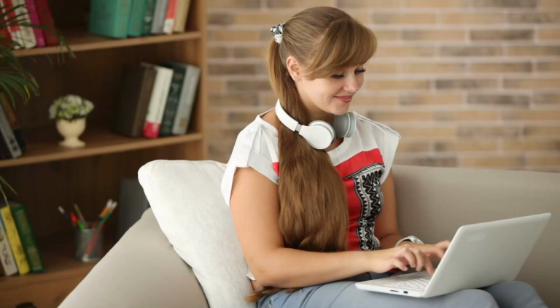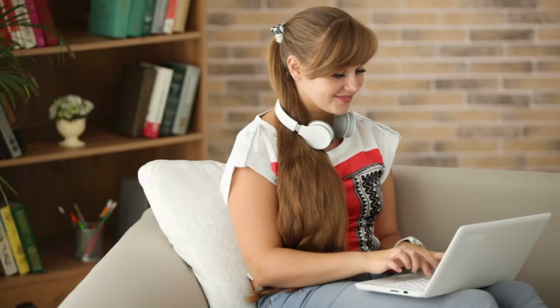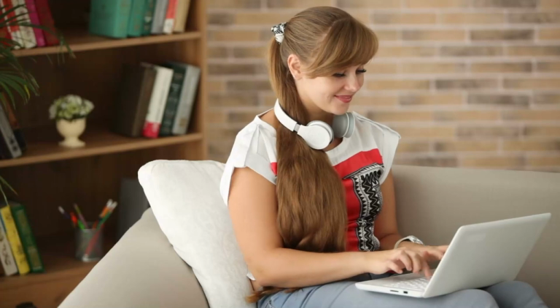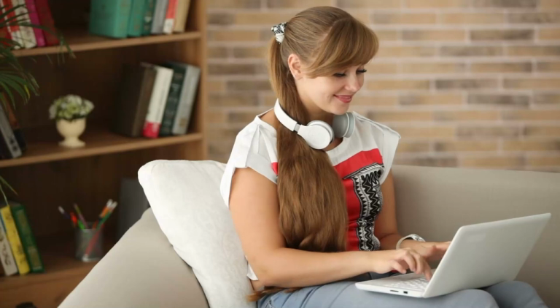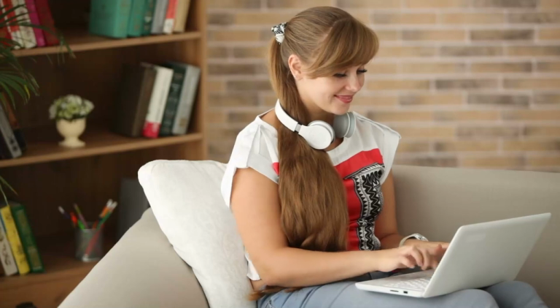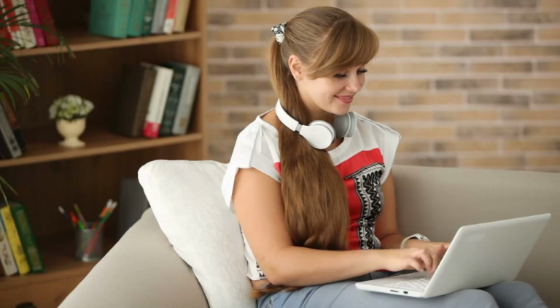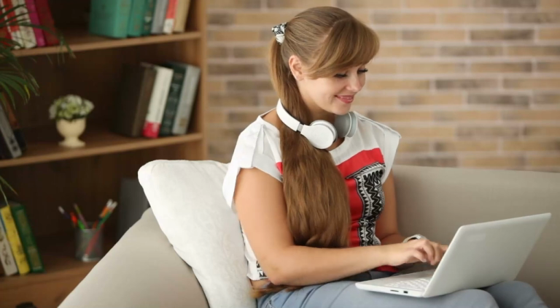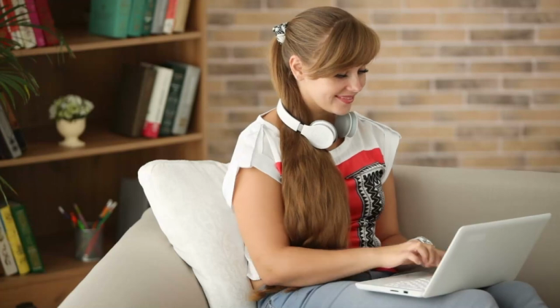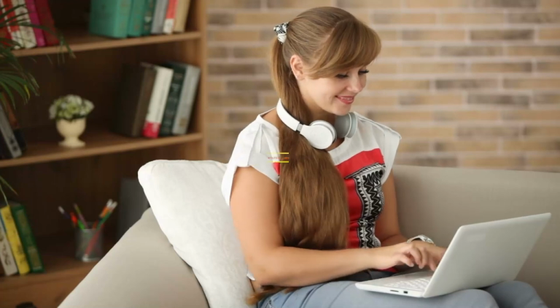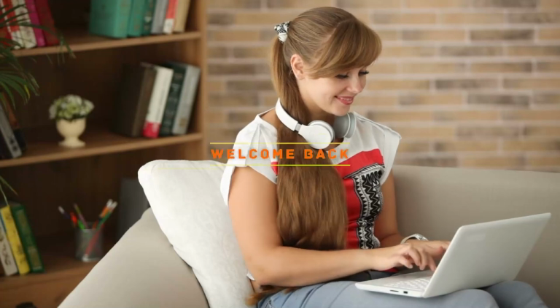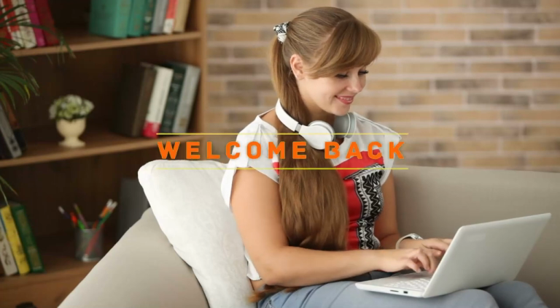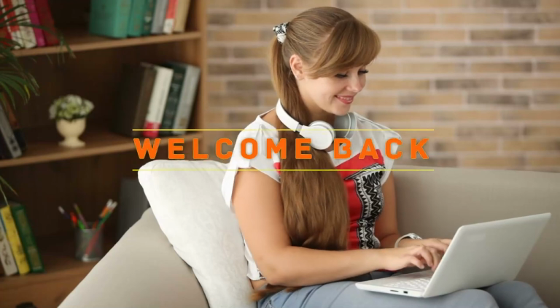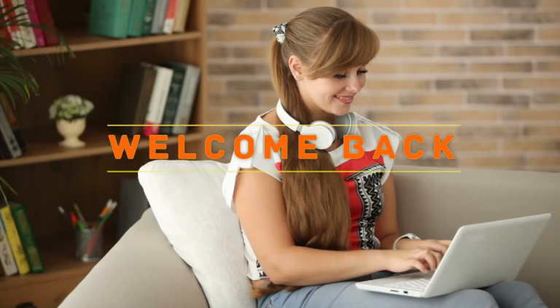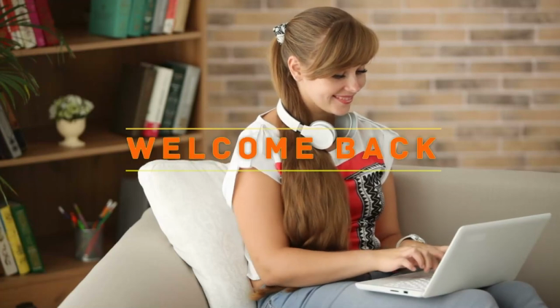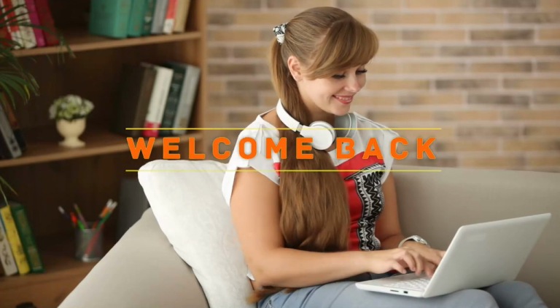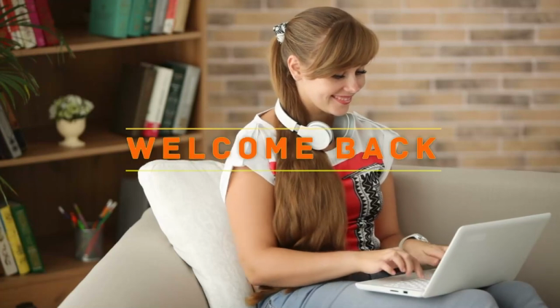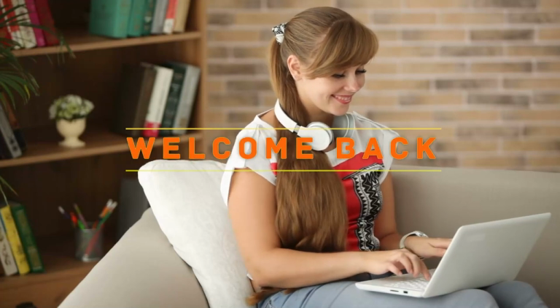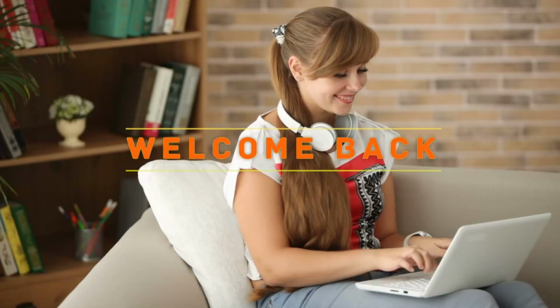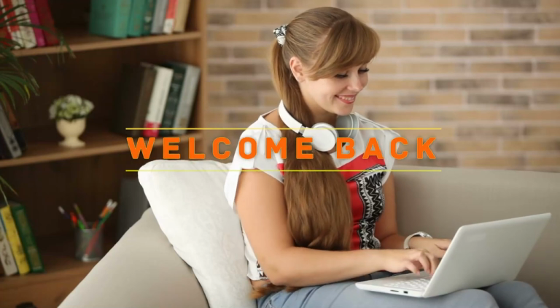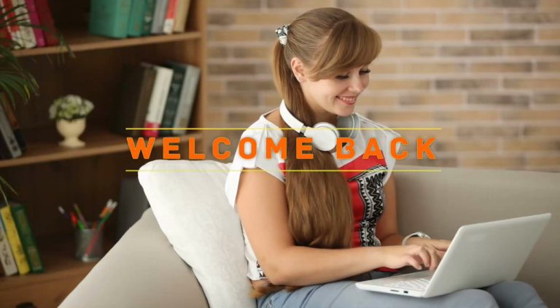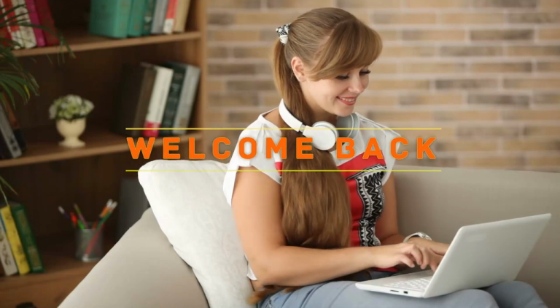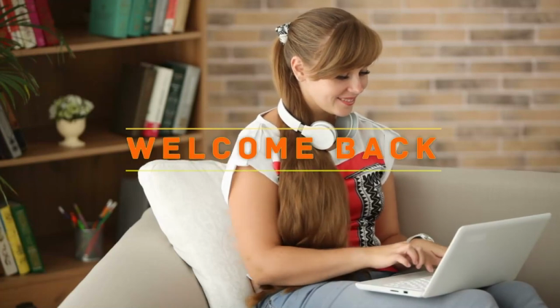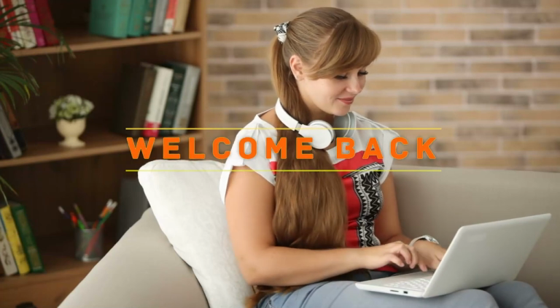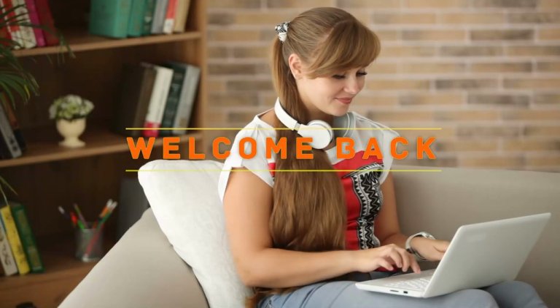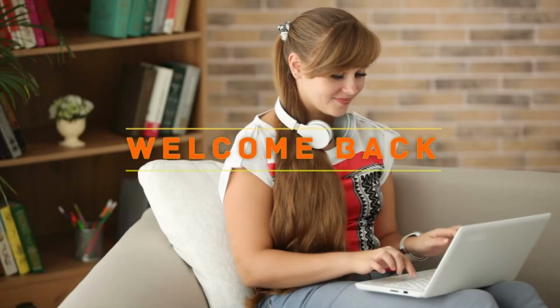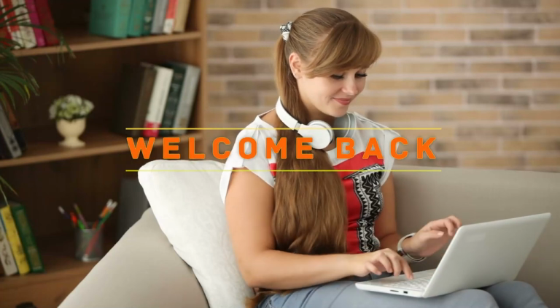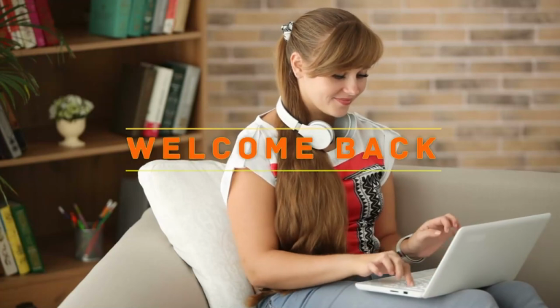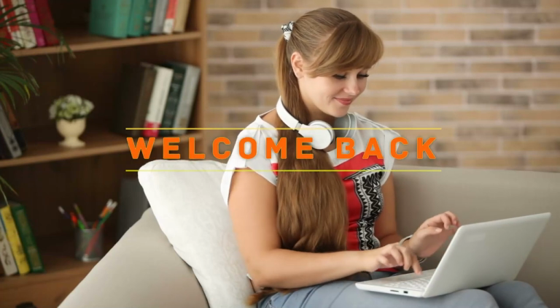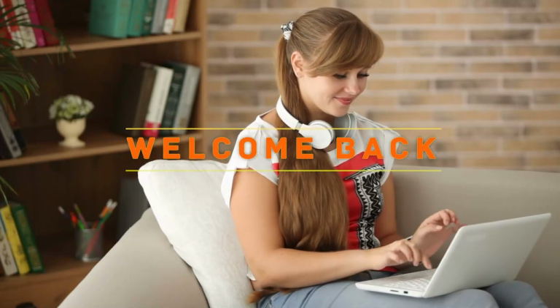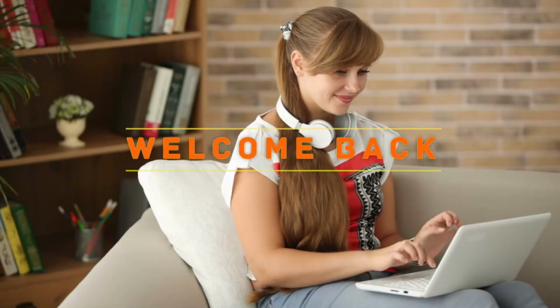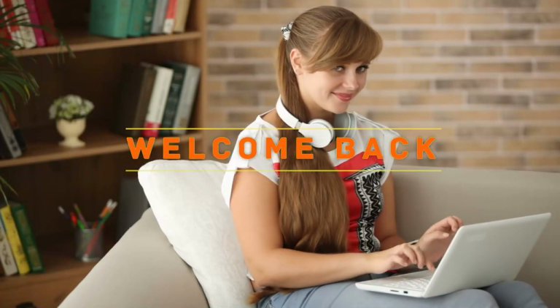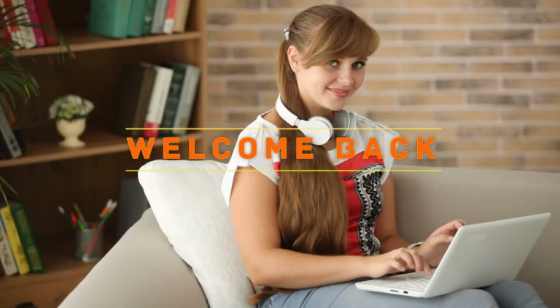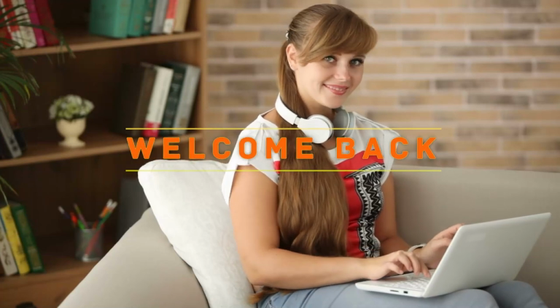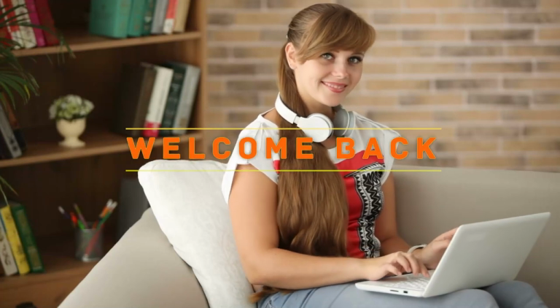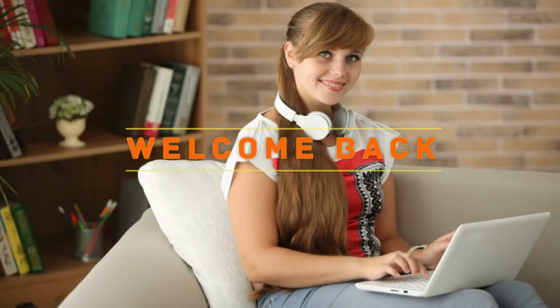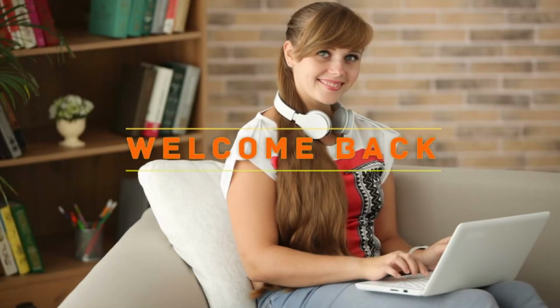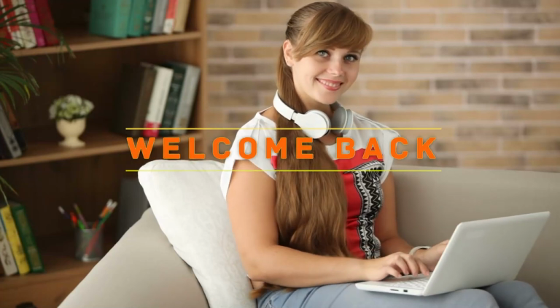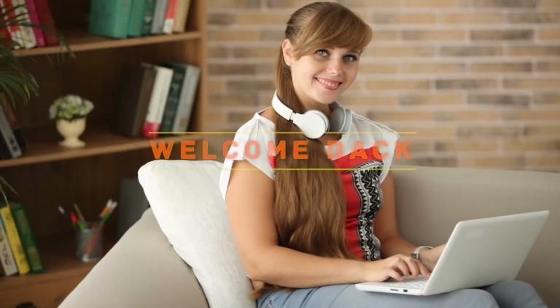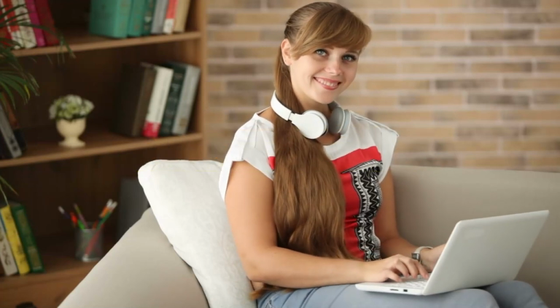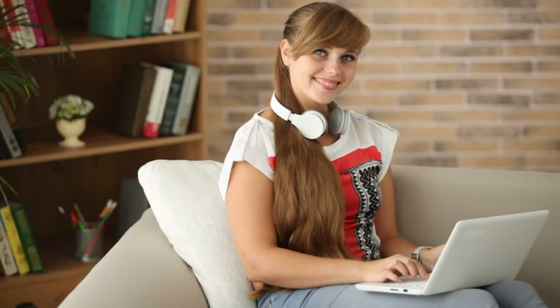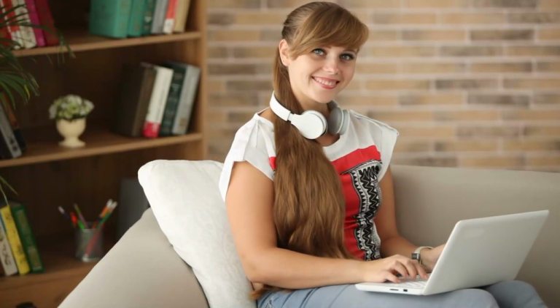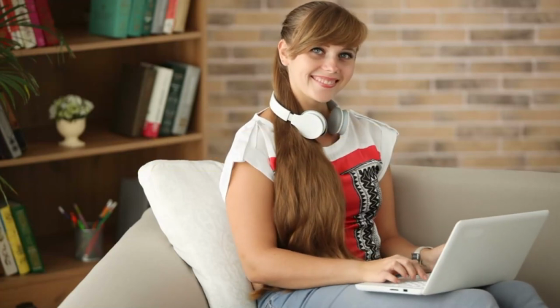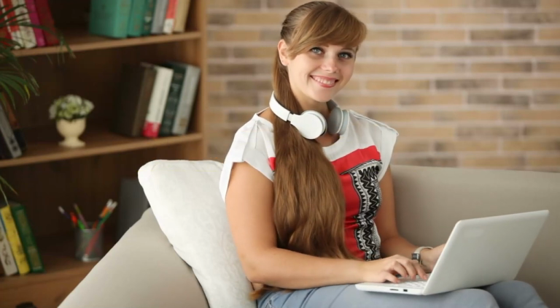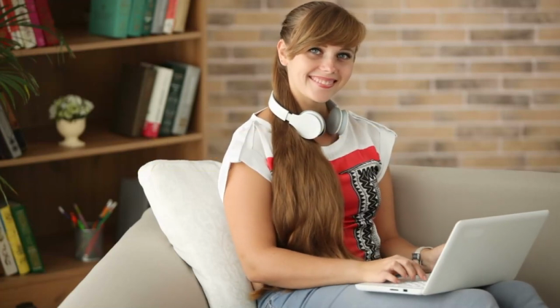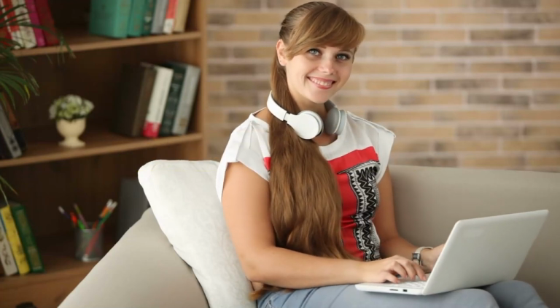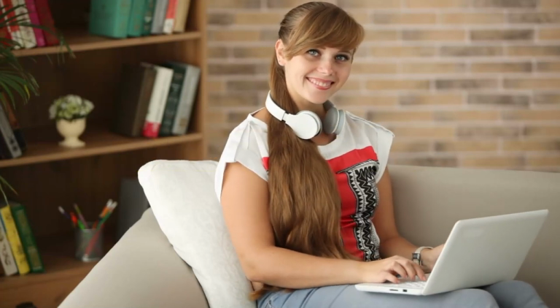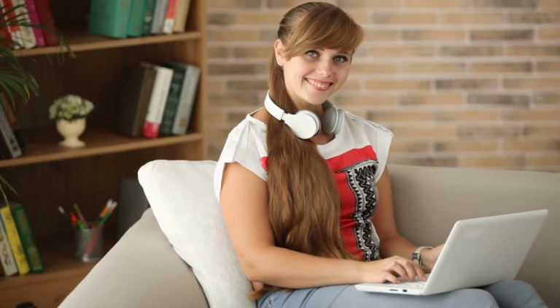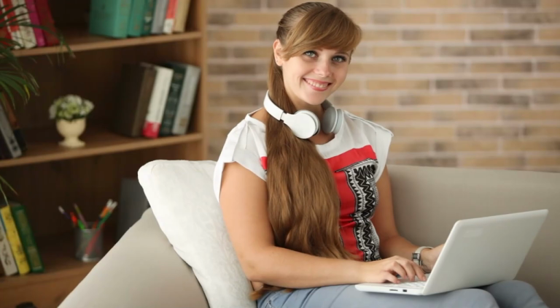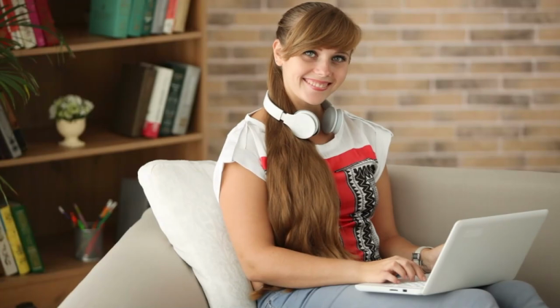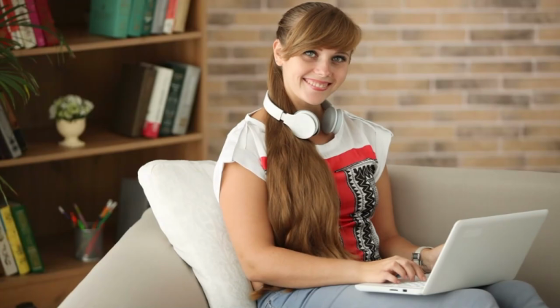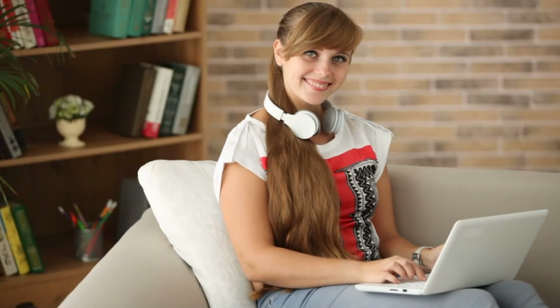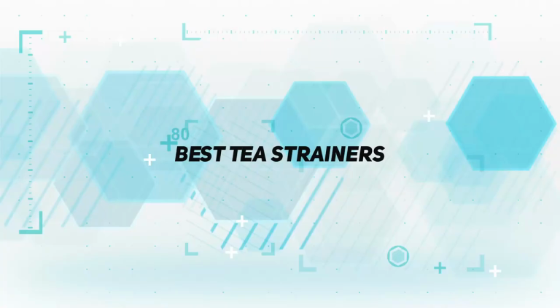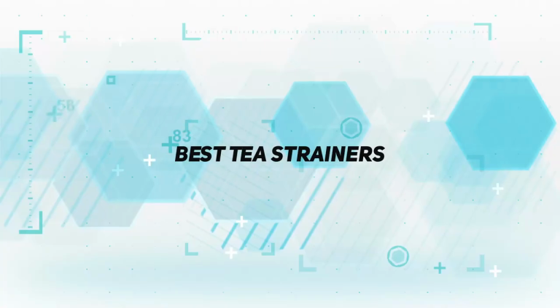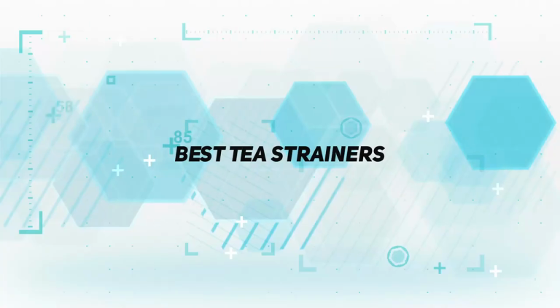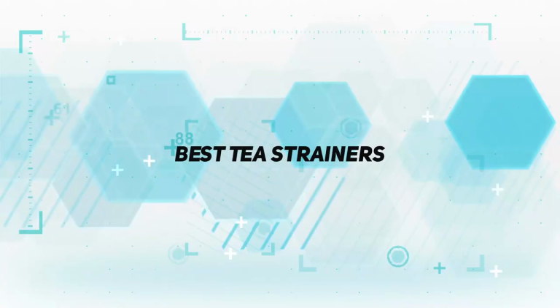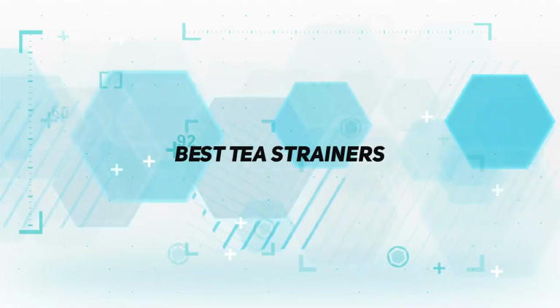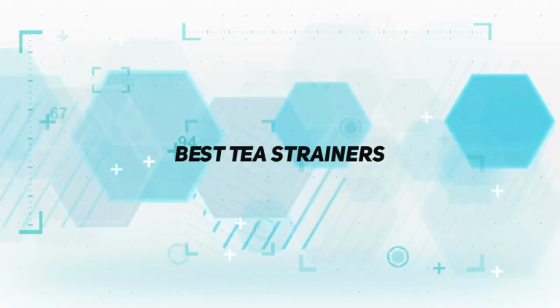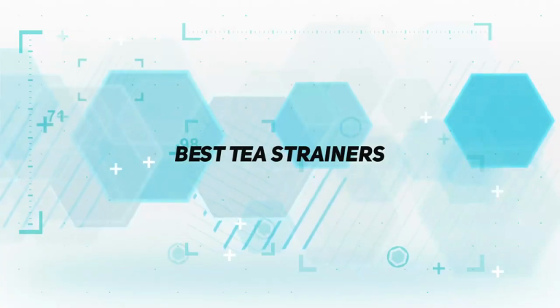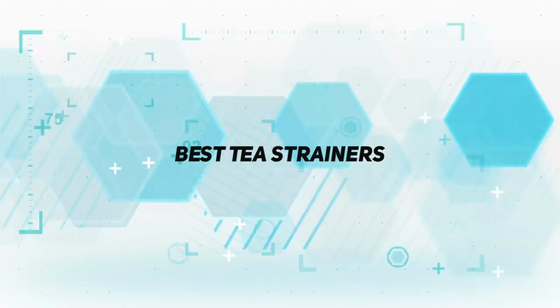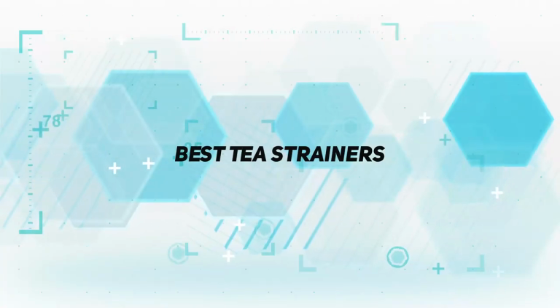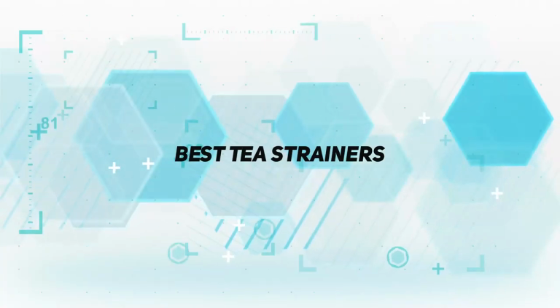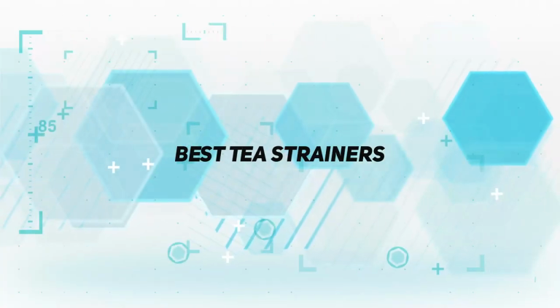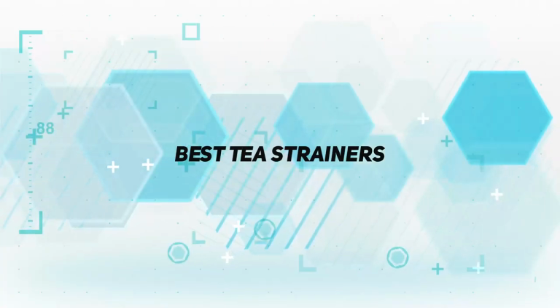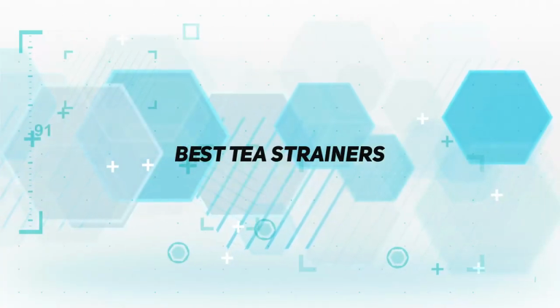Hey, welcome back to my channel. In this video, I'm gonna talk about the top 5 best tea strainers.